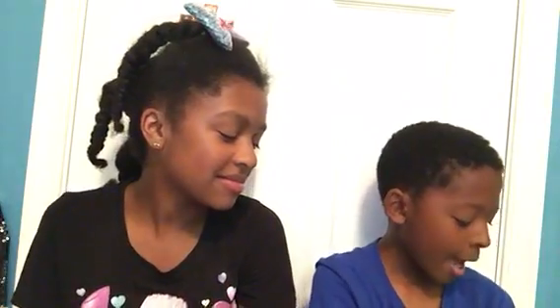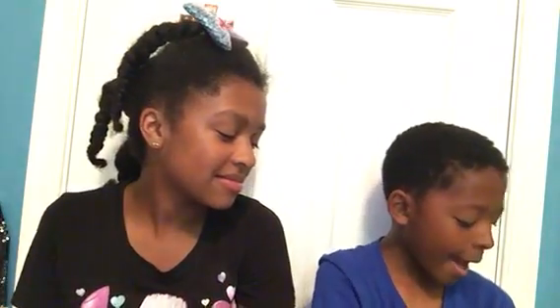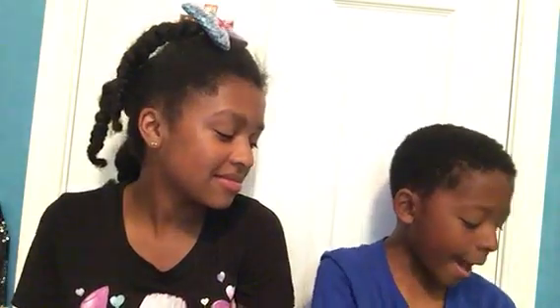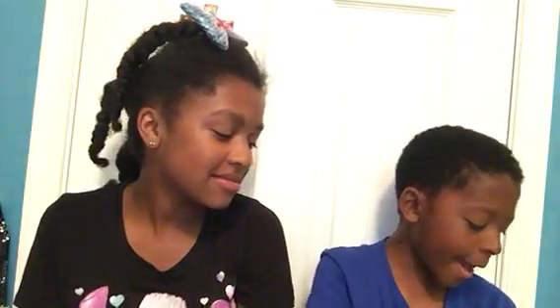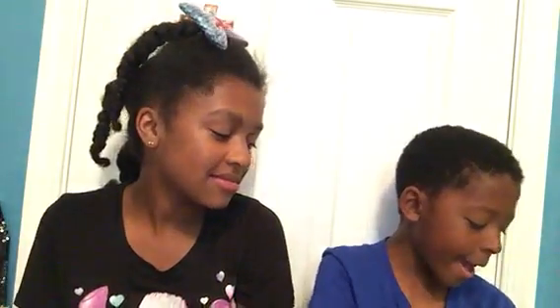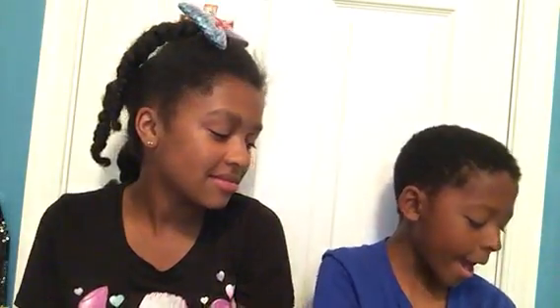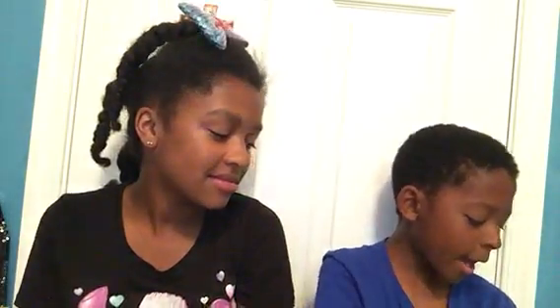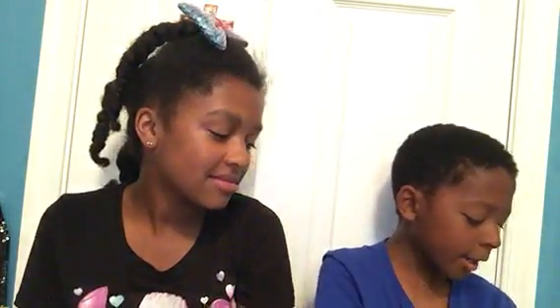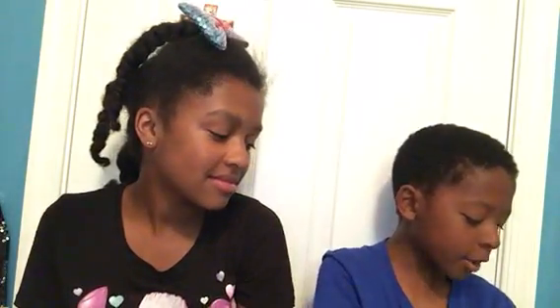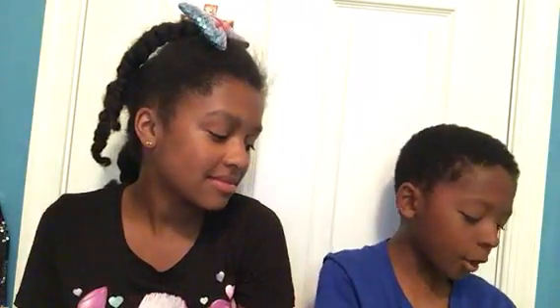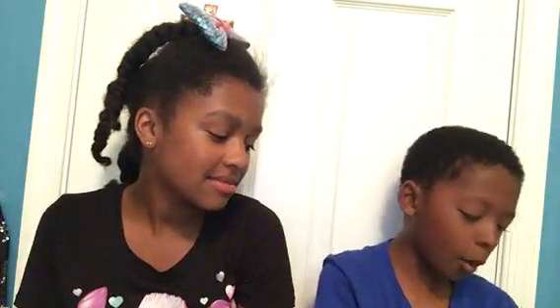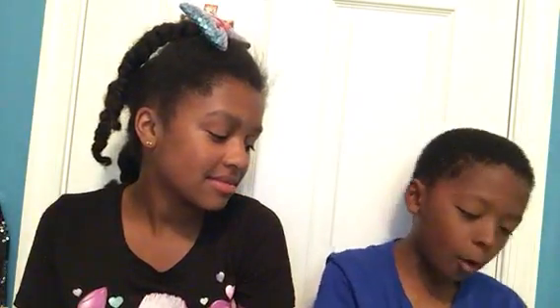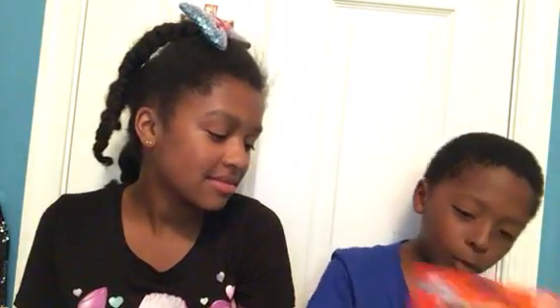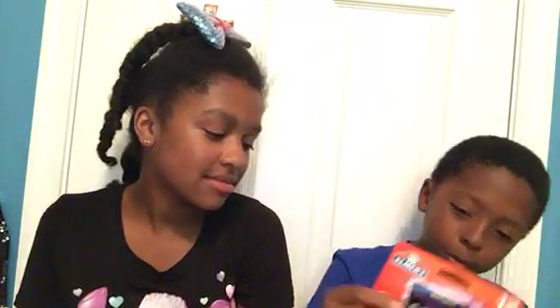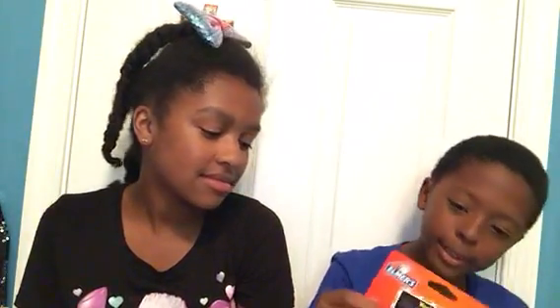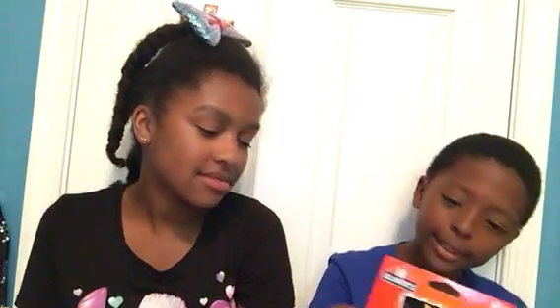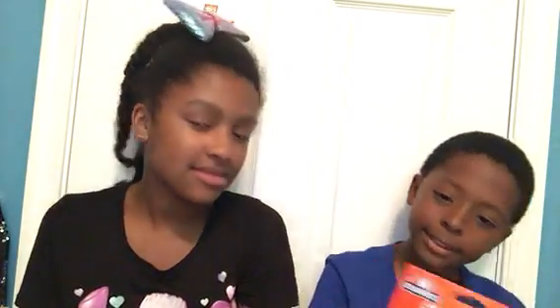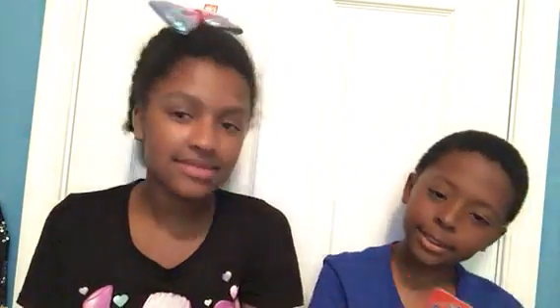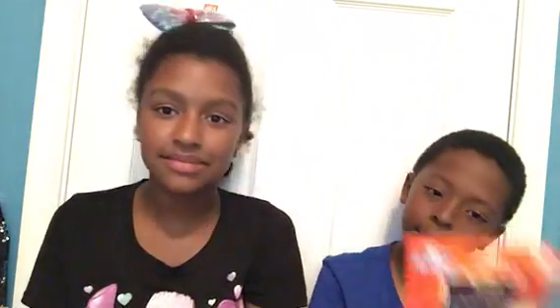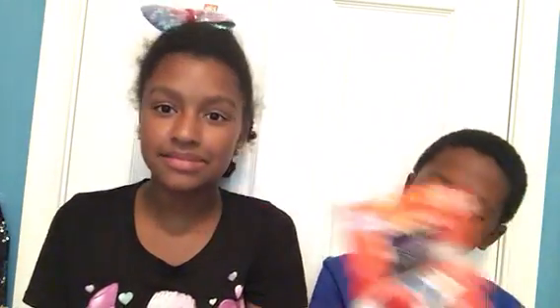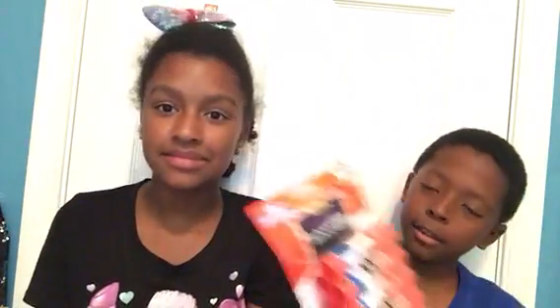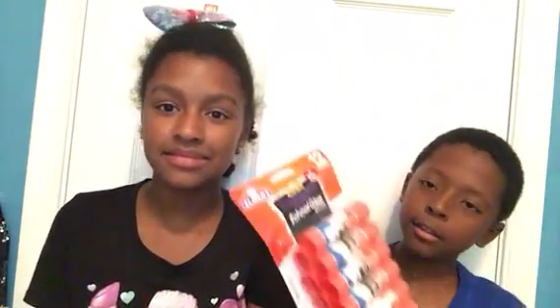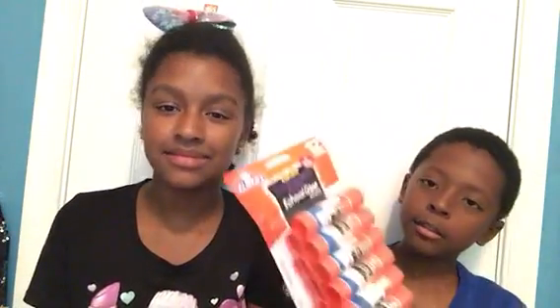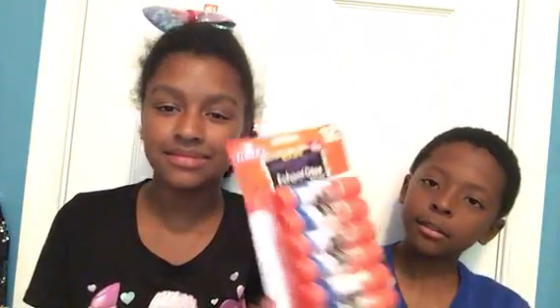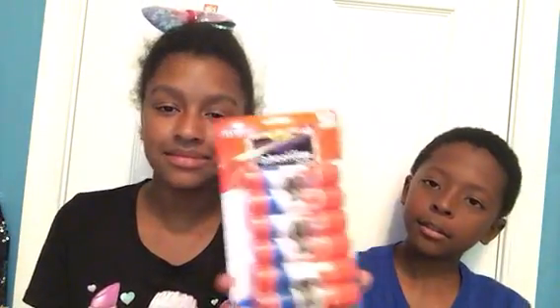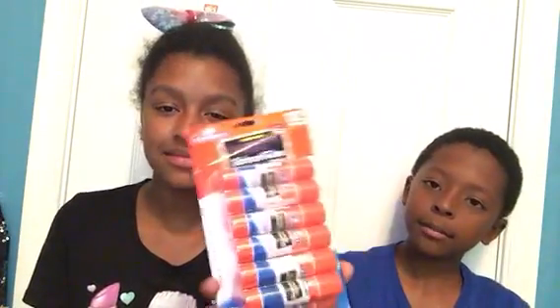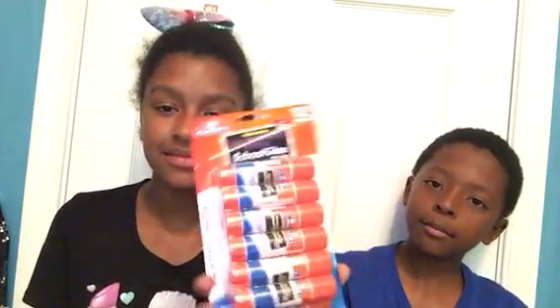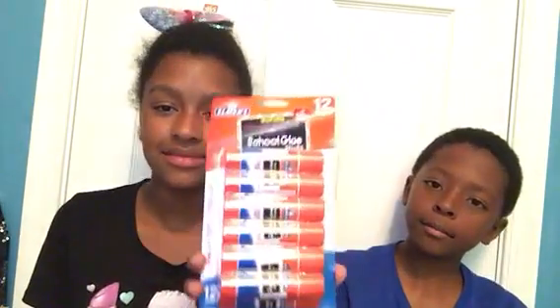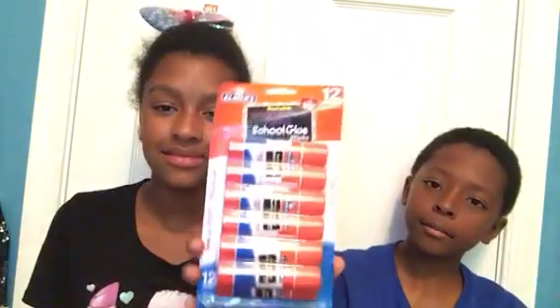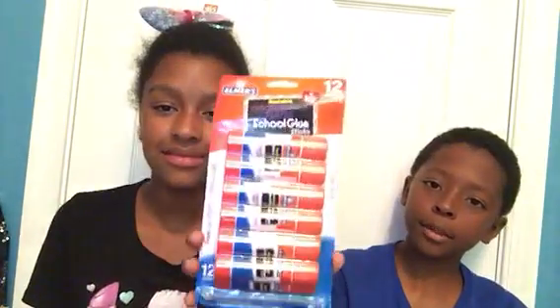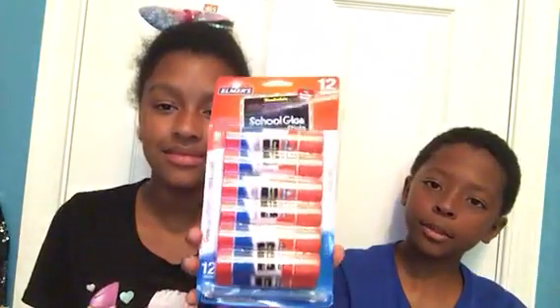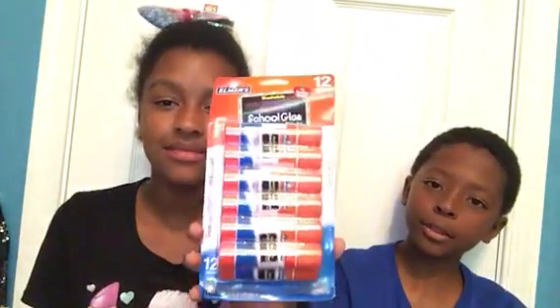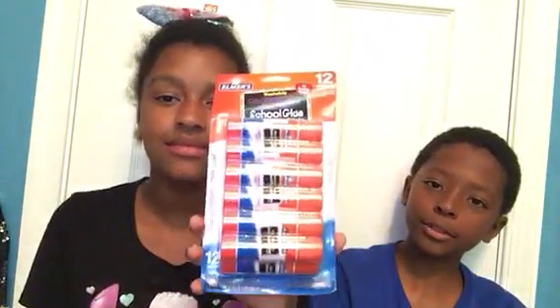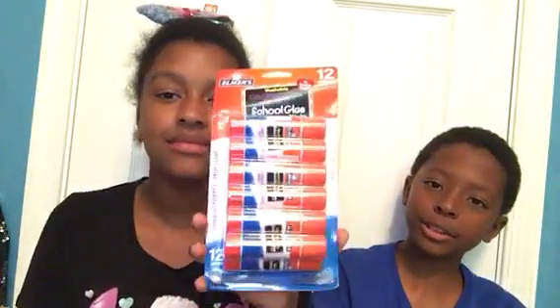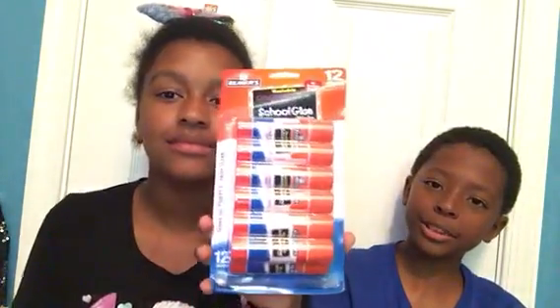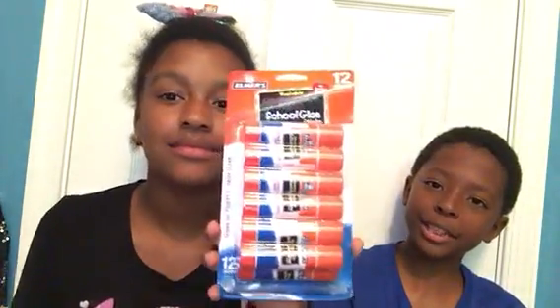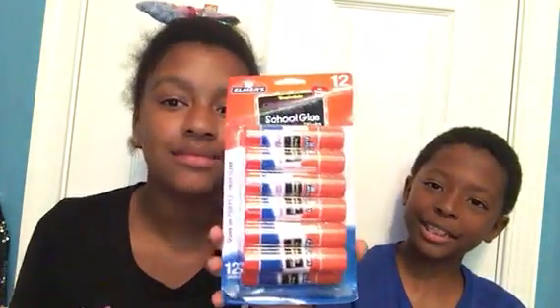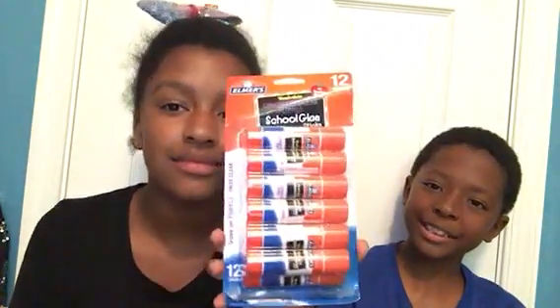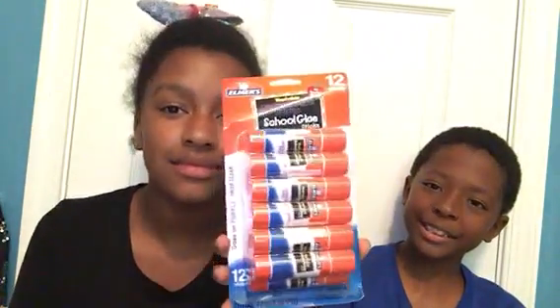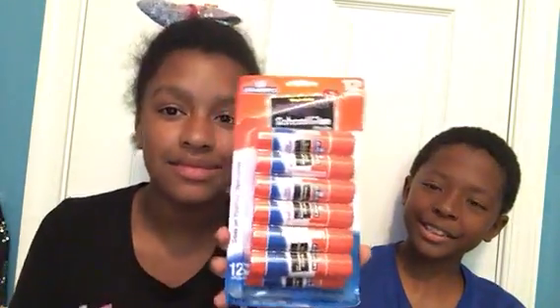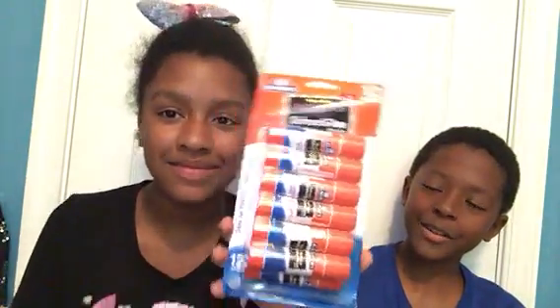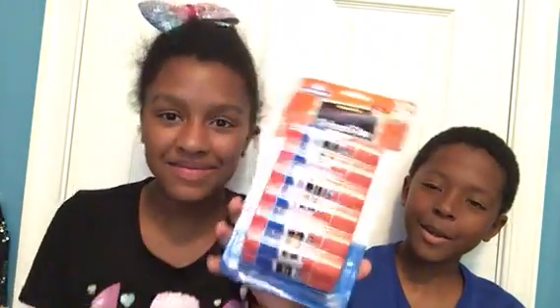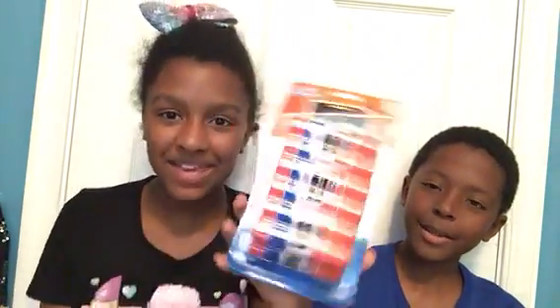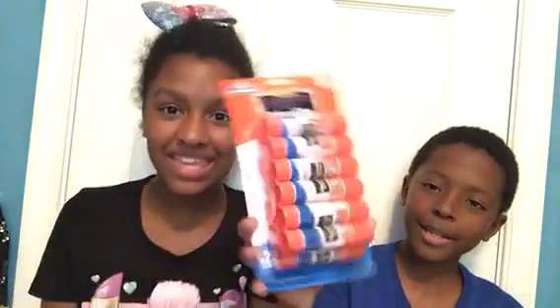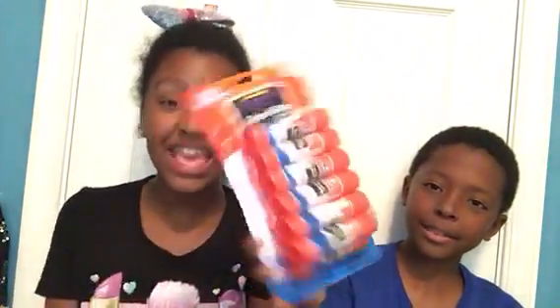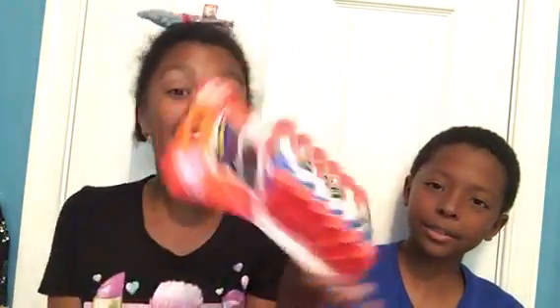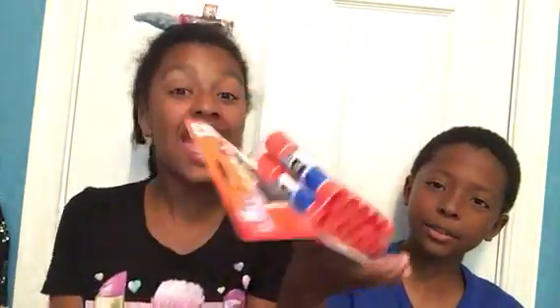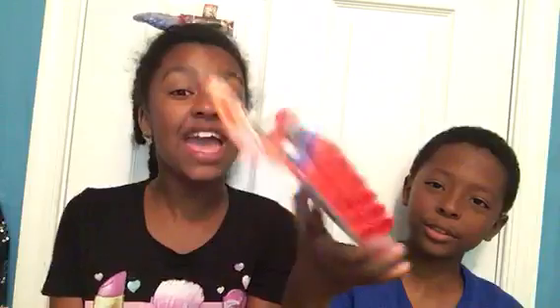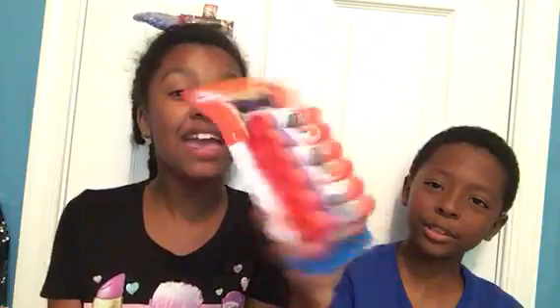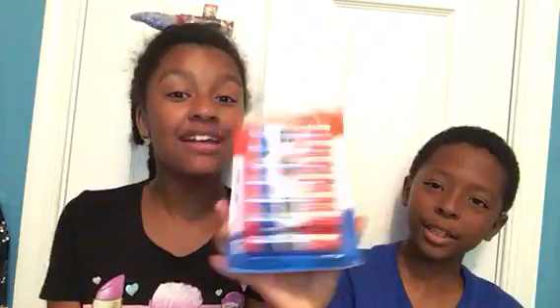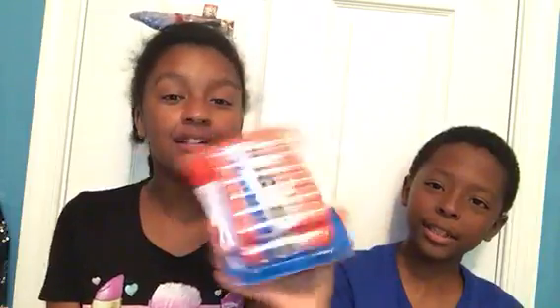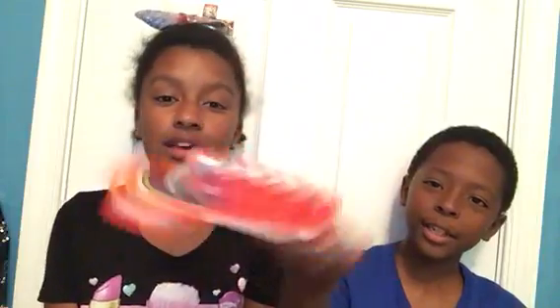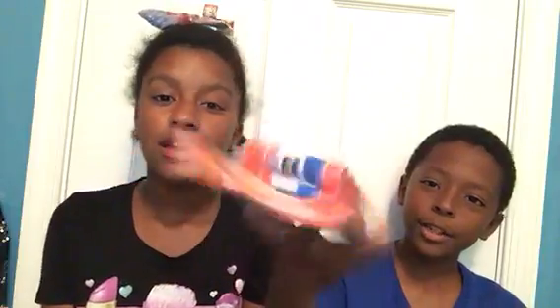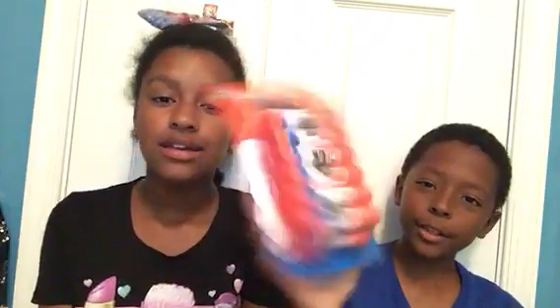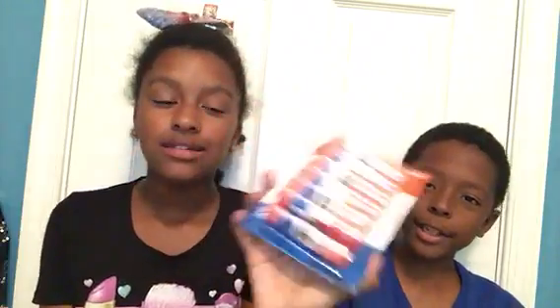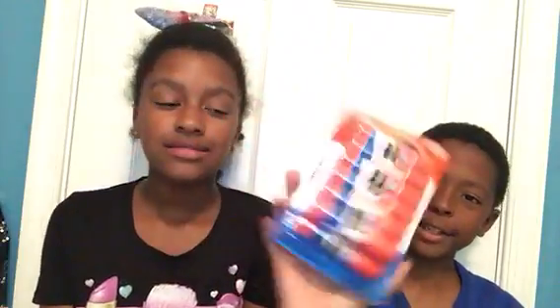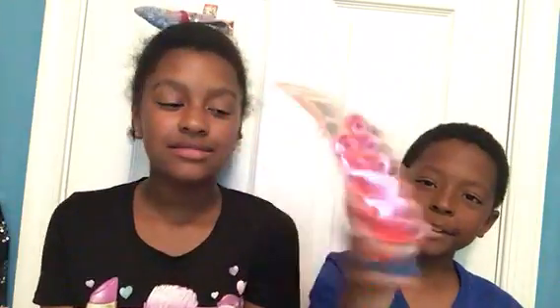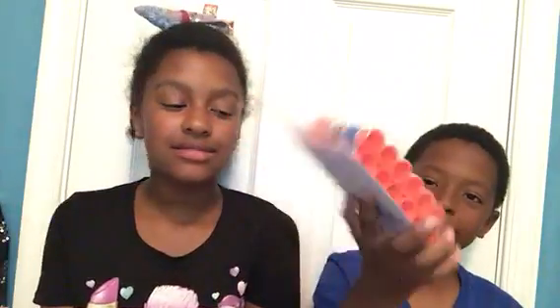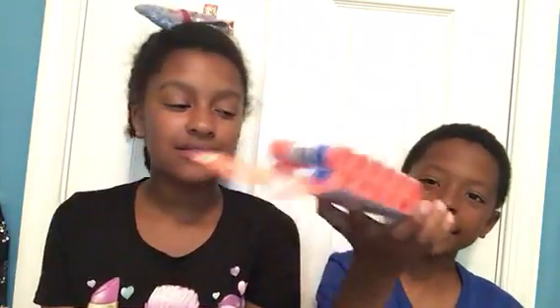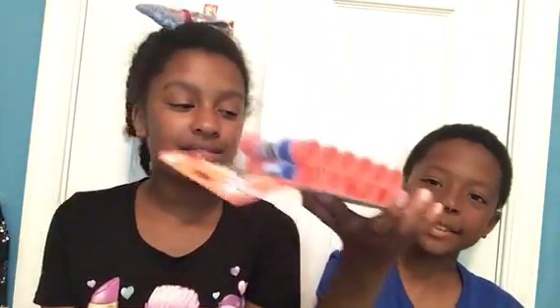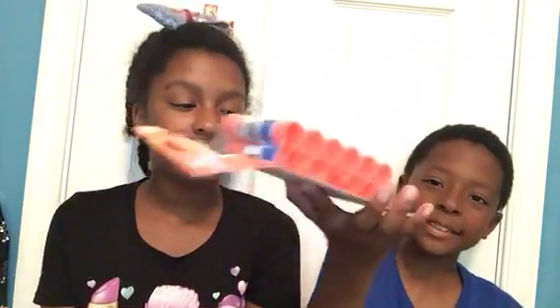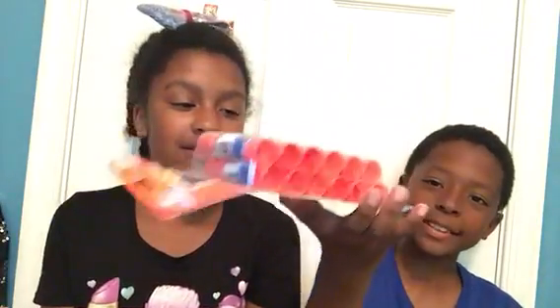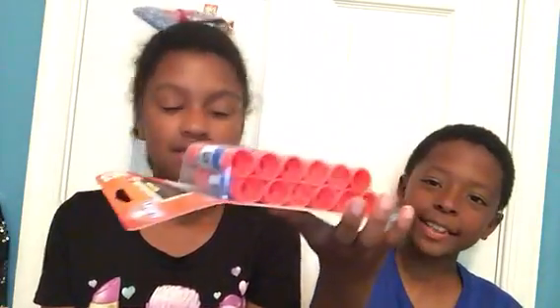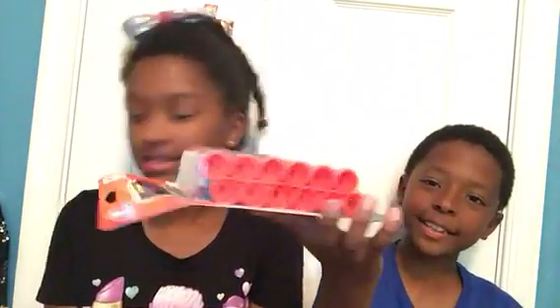I call this a glue stick. Yes, glue stick. You need a lot of sticks.